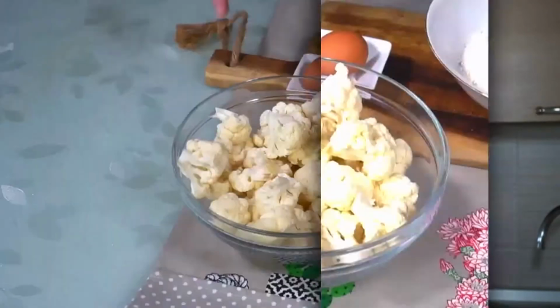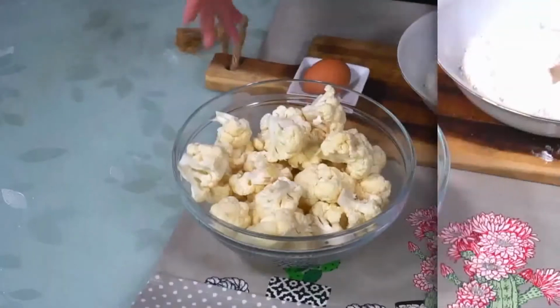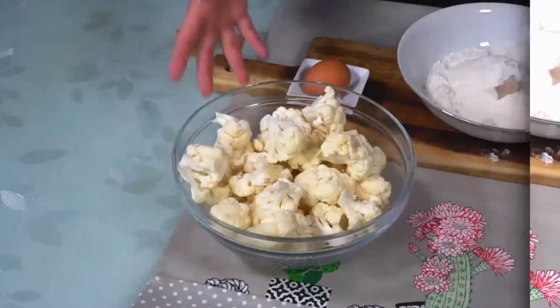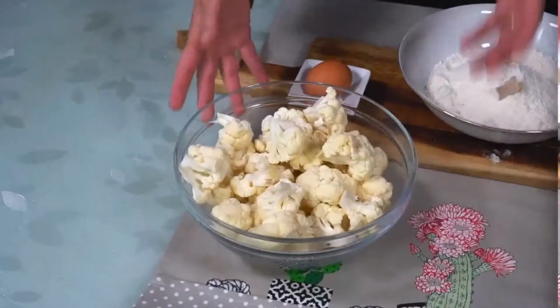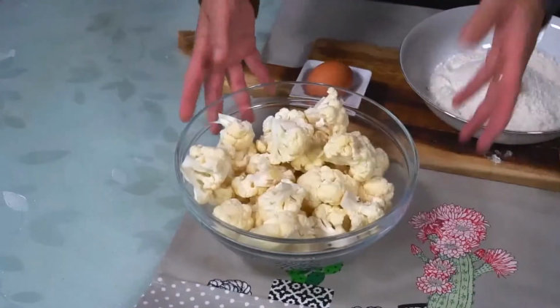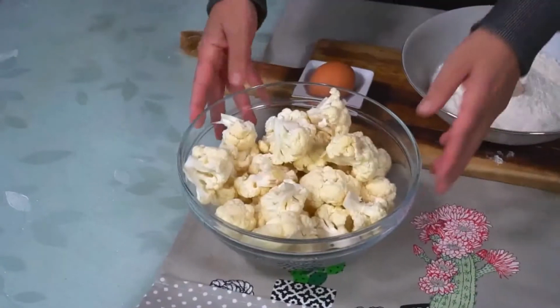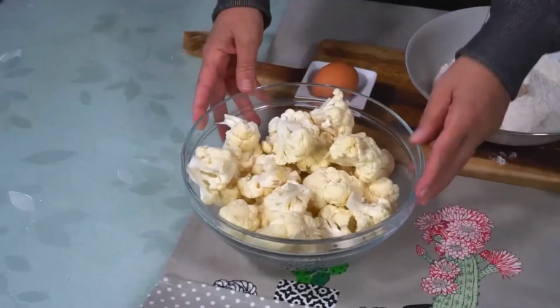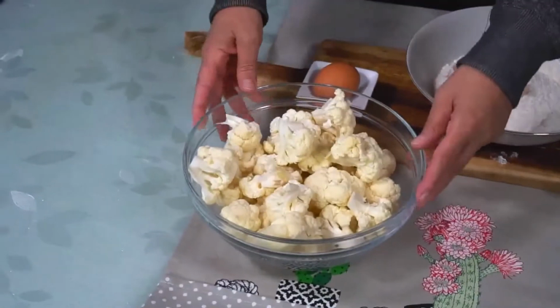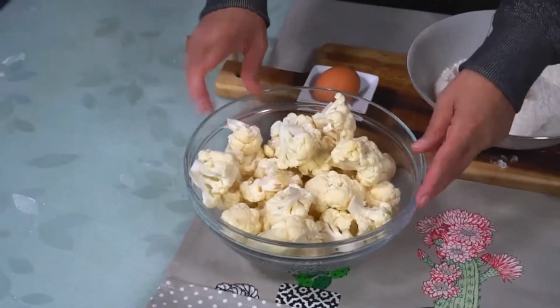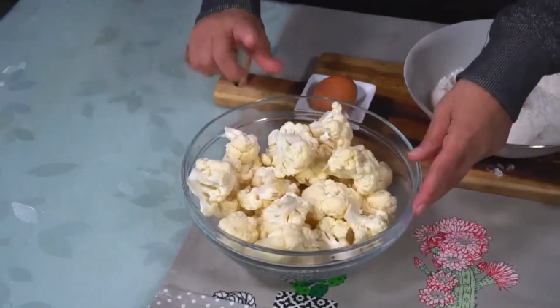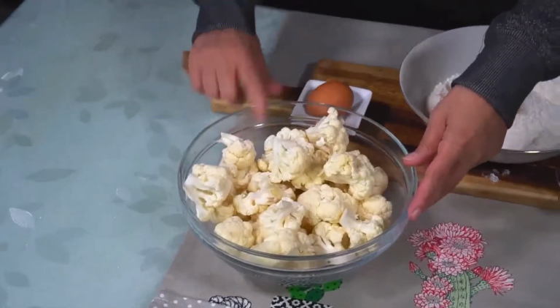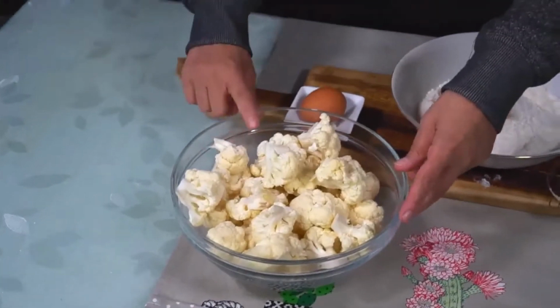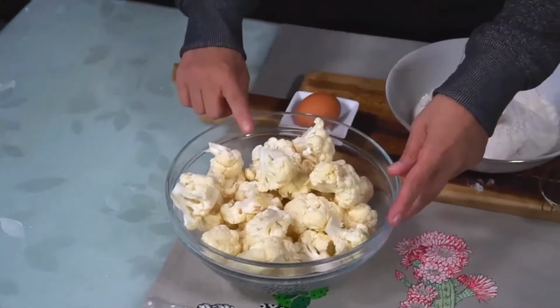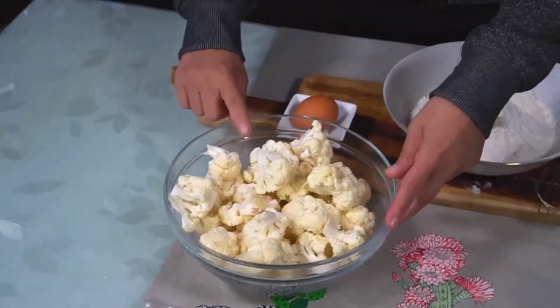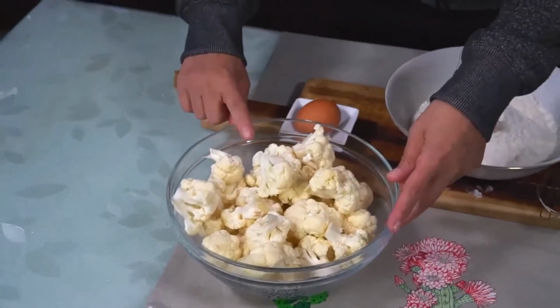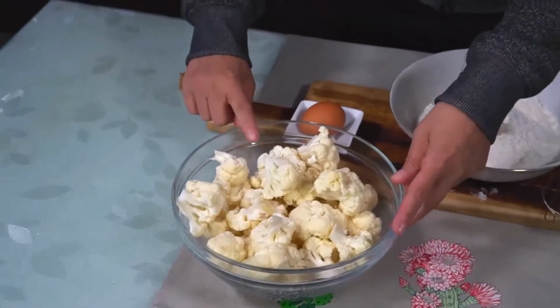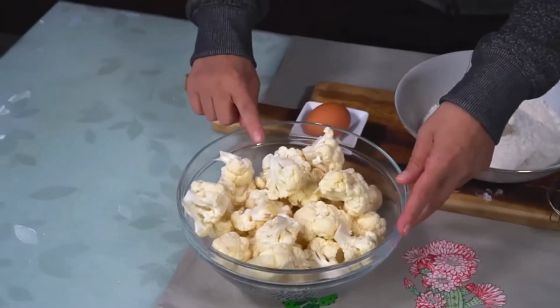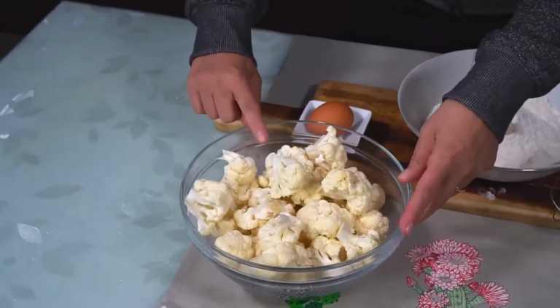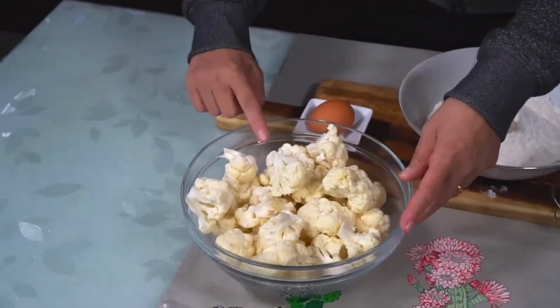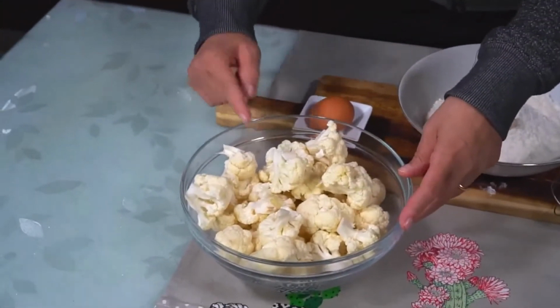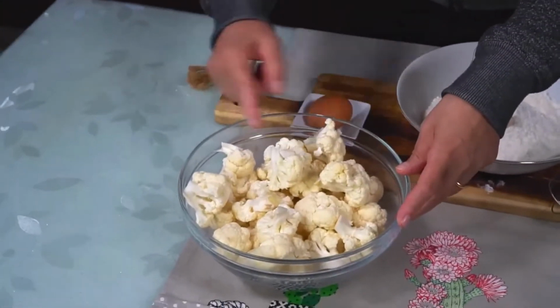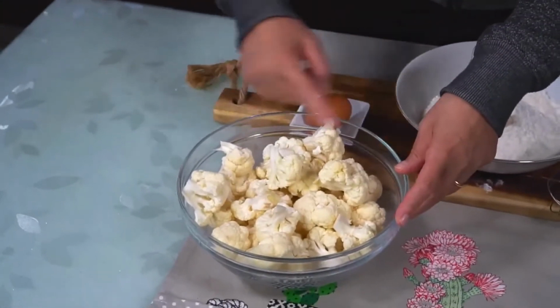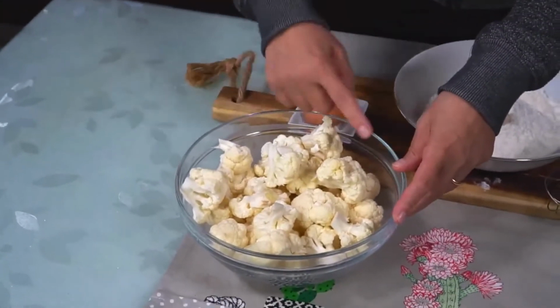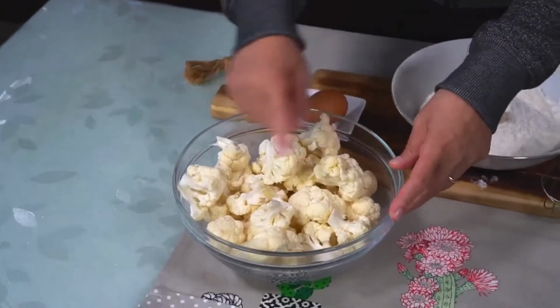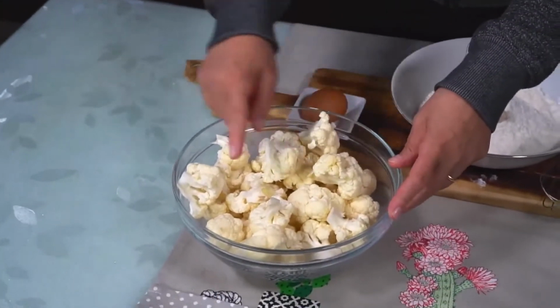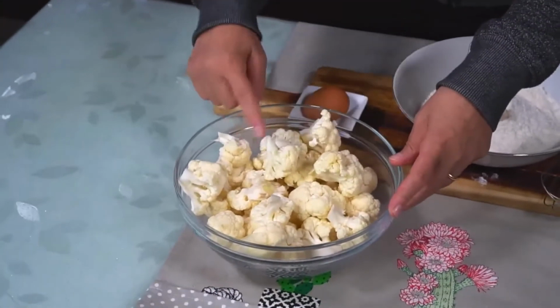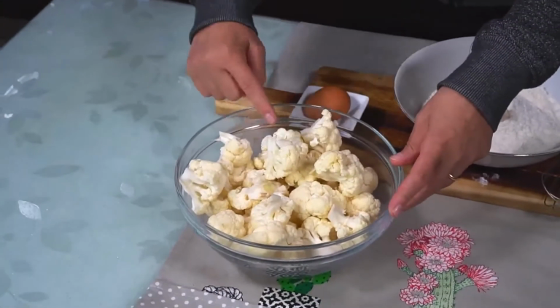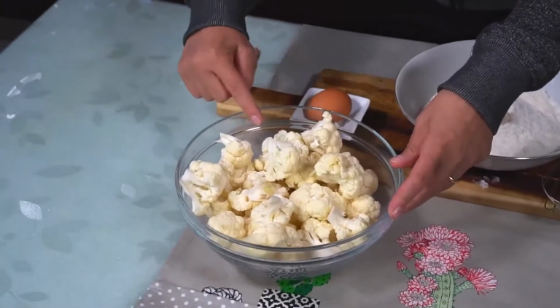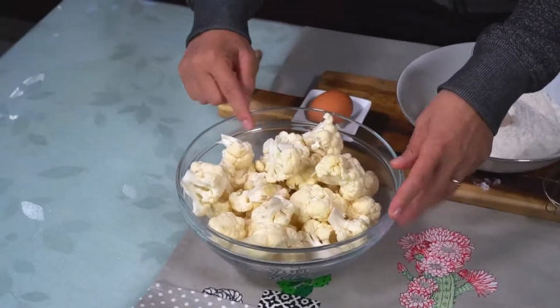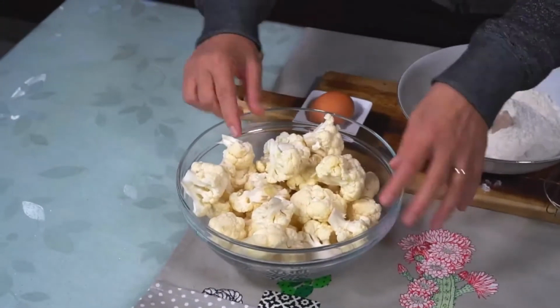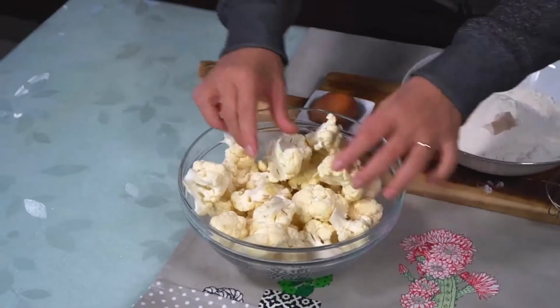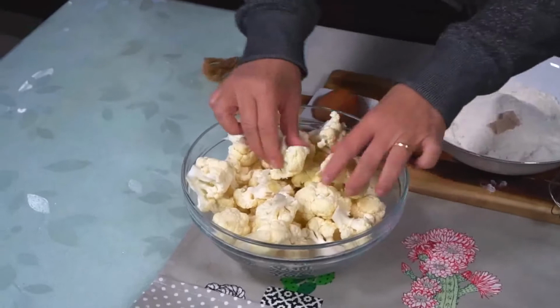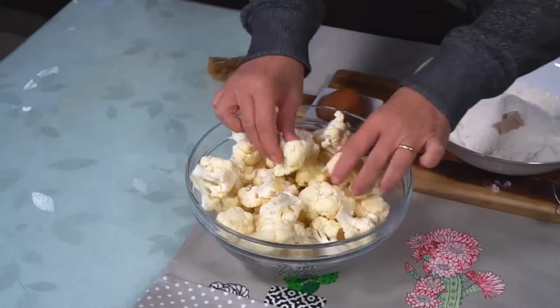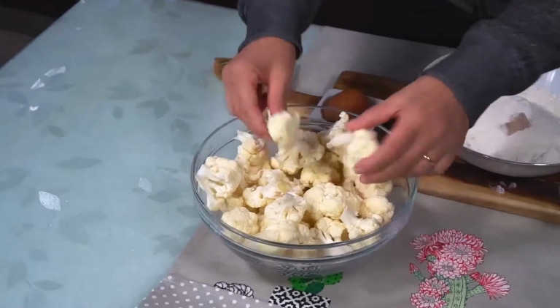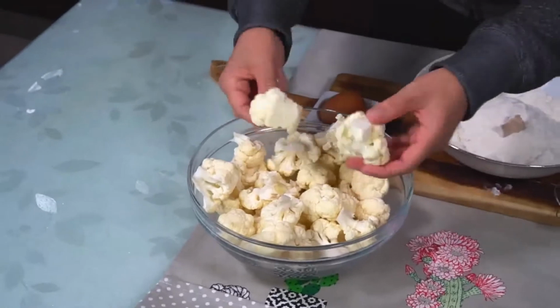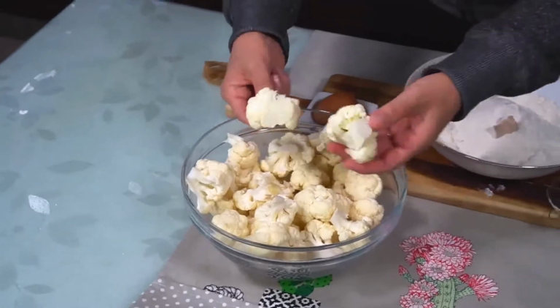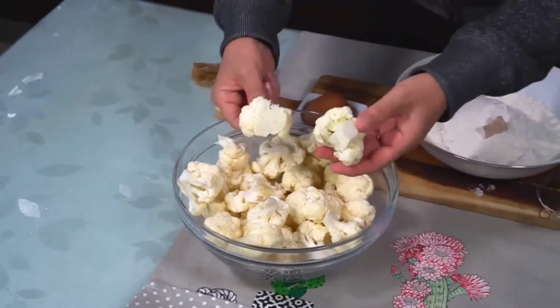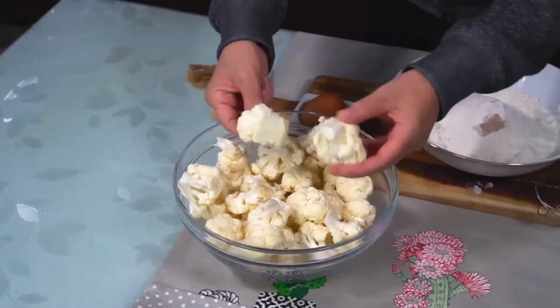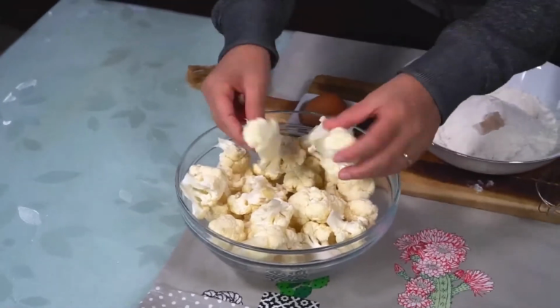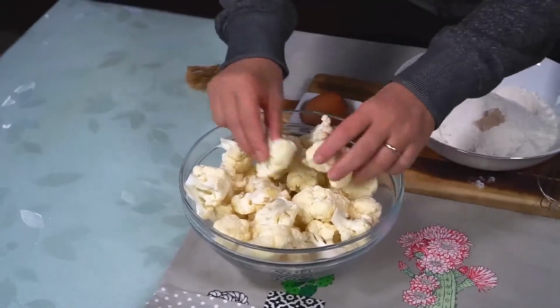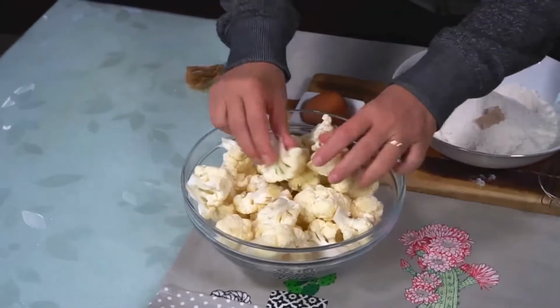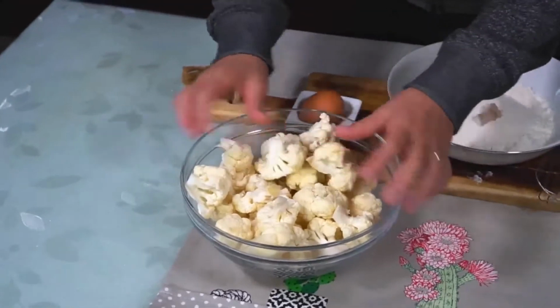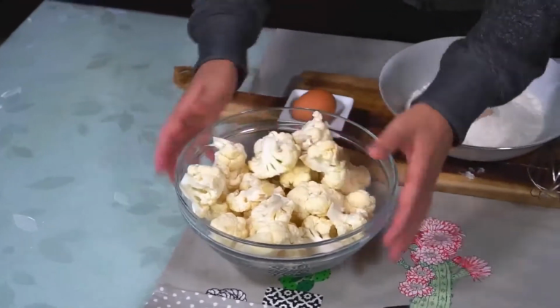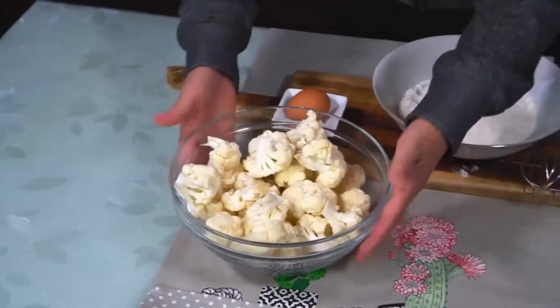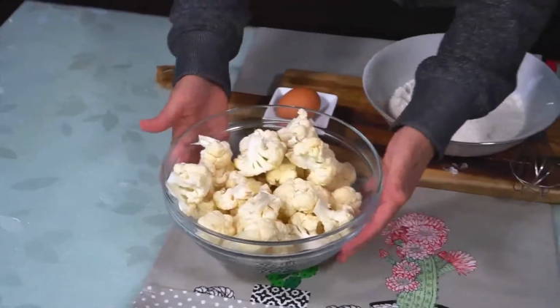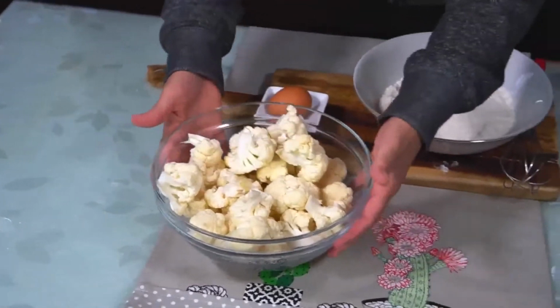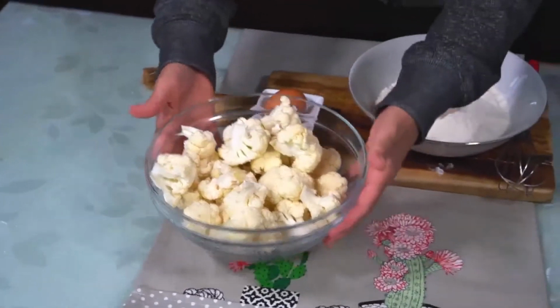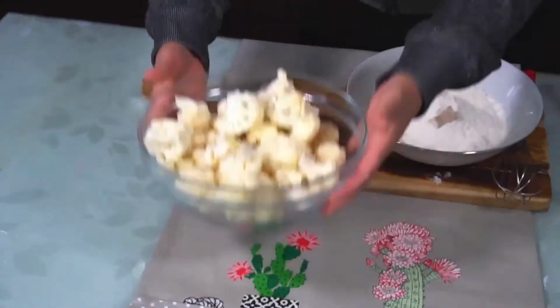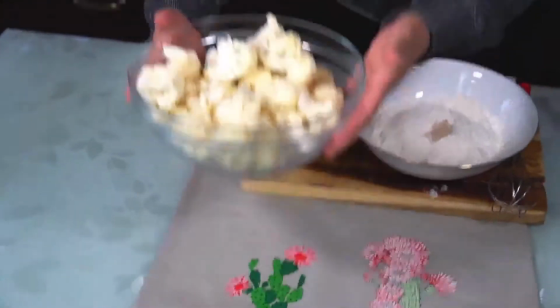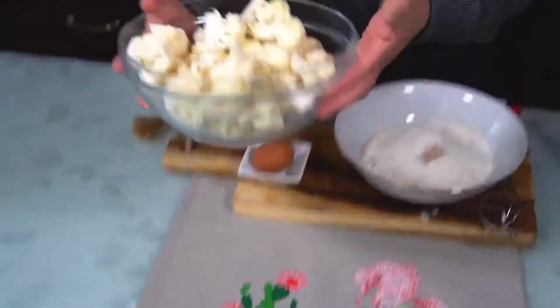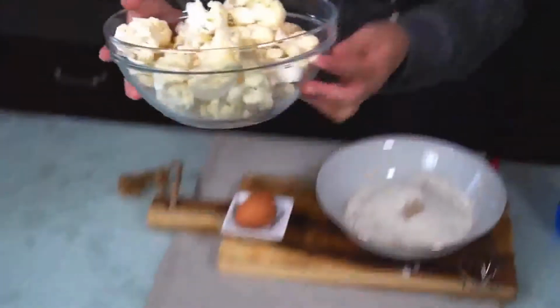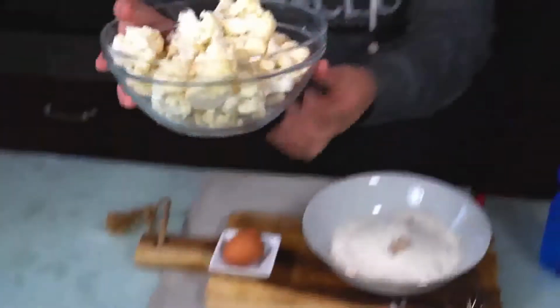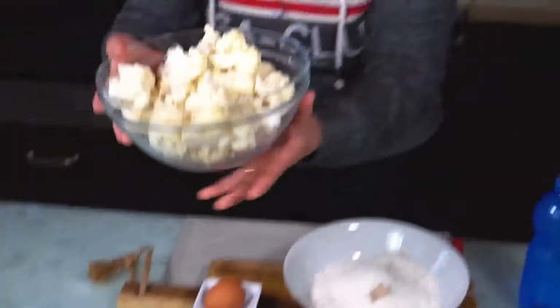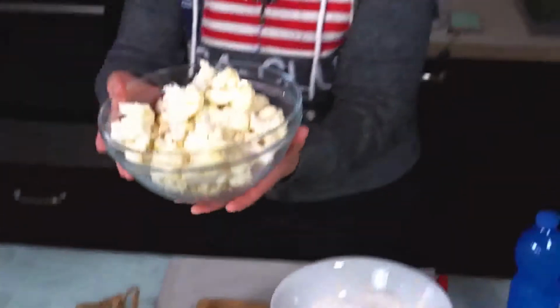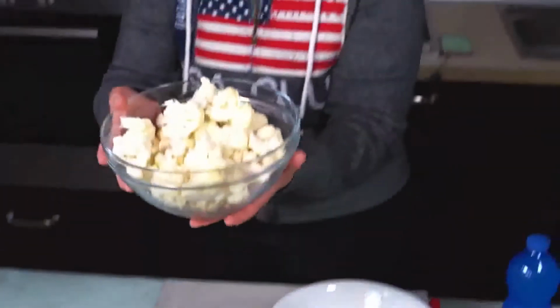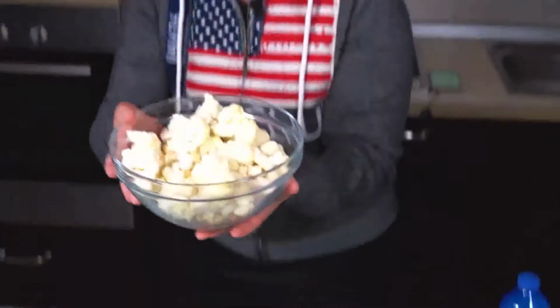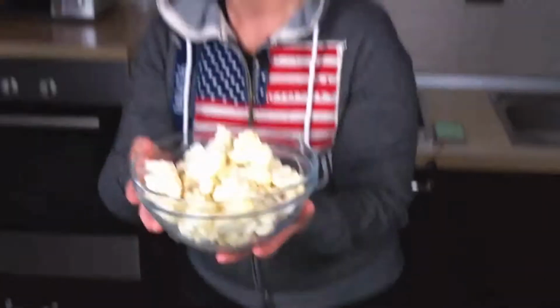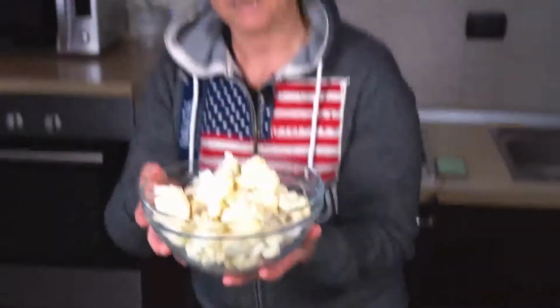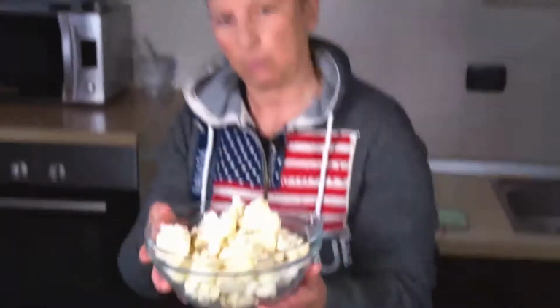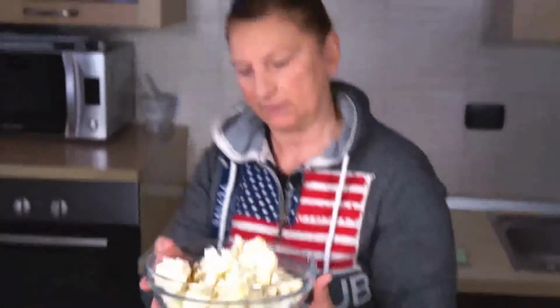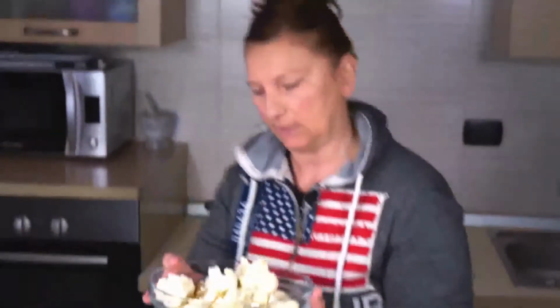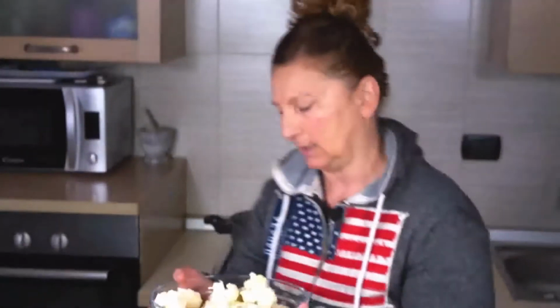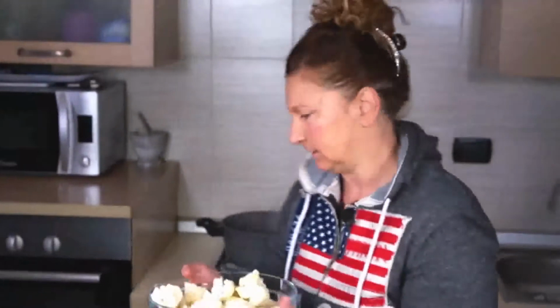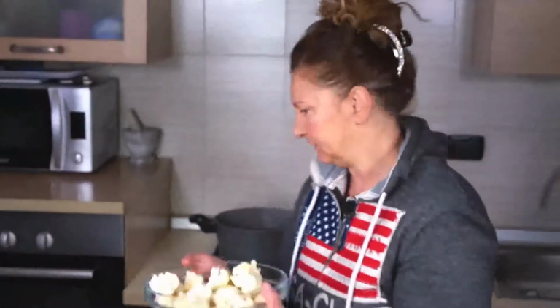Come prima cosa prendiamo il cavolfiore — che vedete io l'ho già lavato e diviso in cimette — e lo andiamo a bollire in acqua salata abbondante.